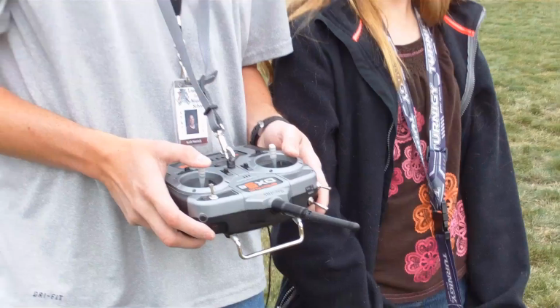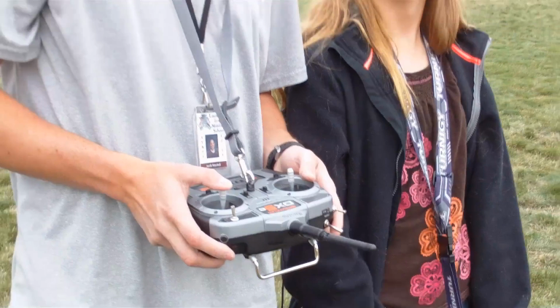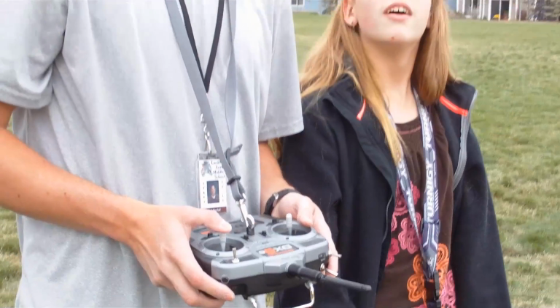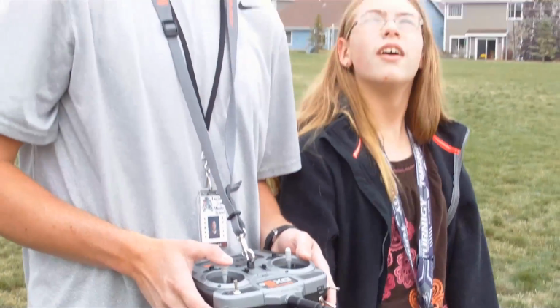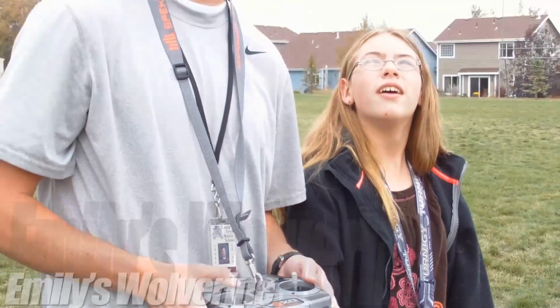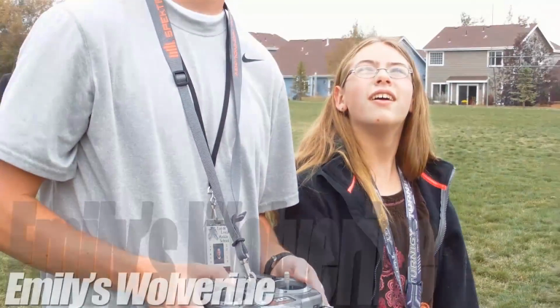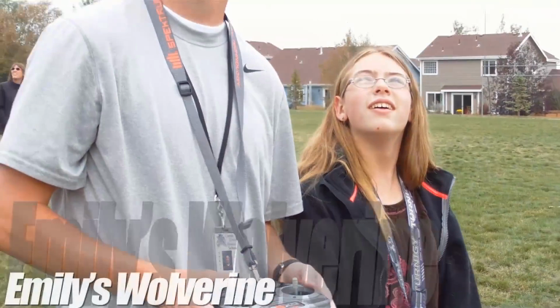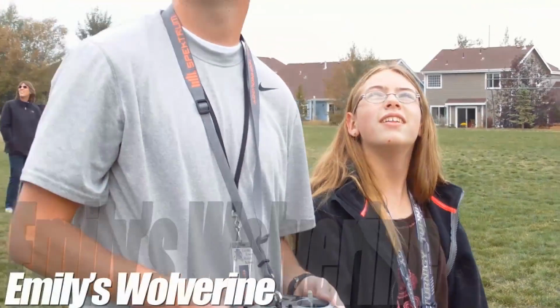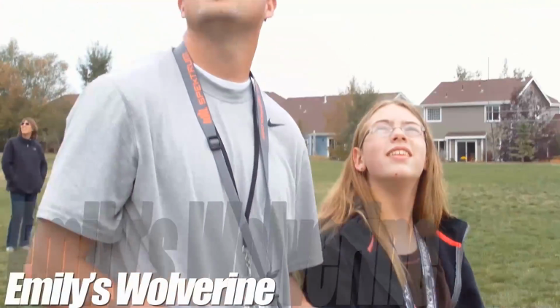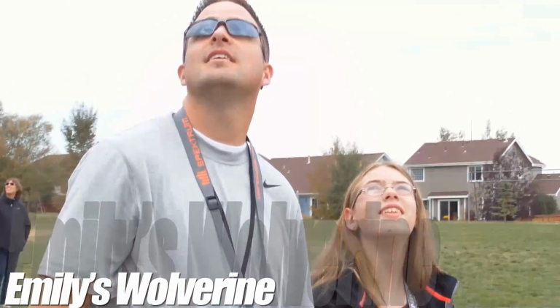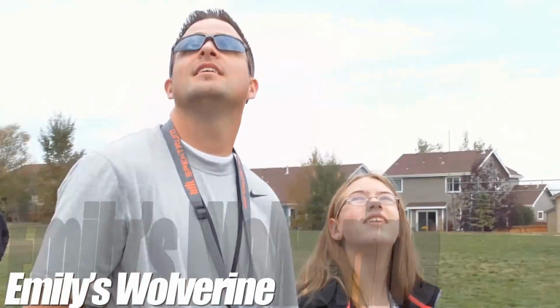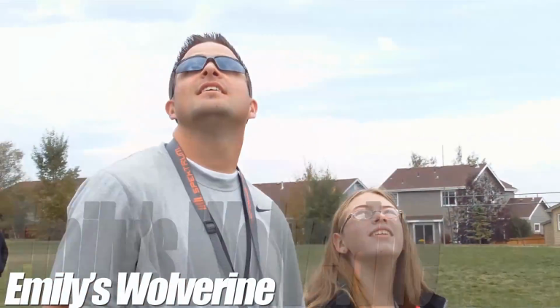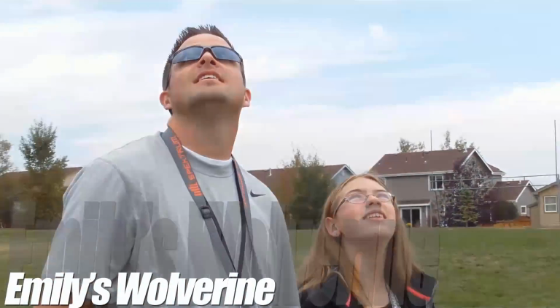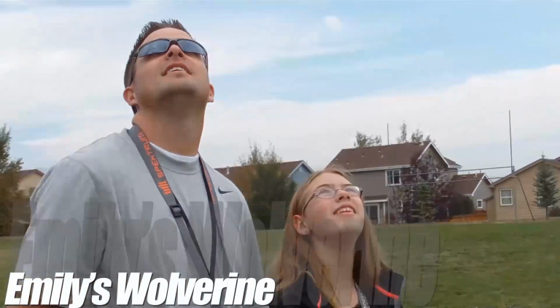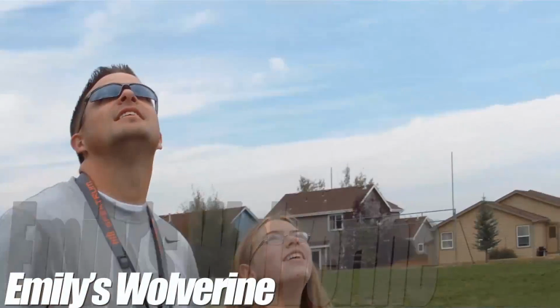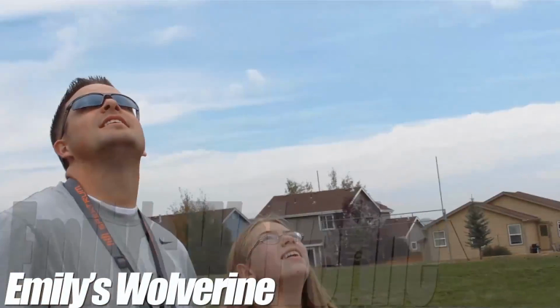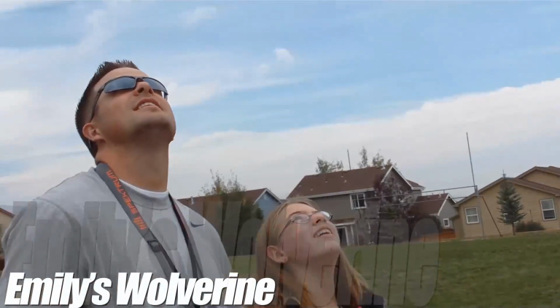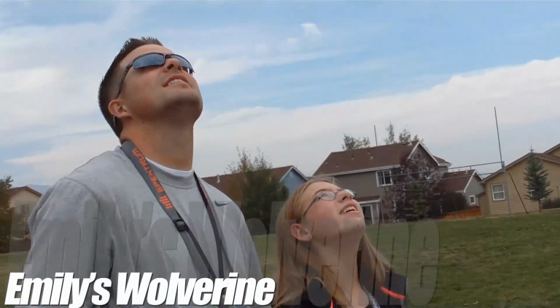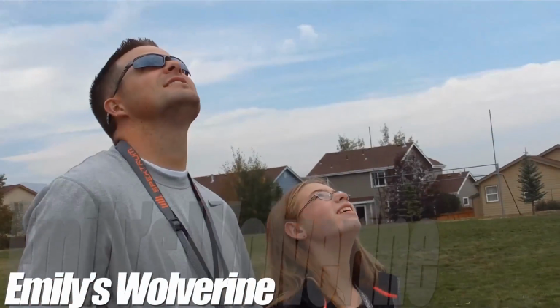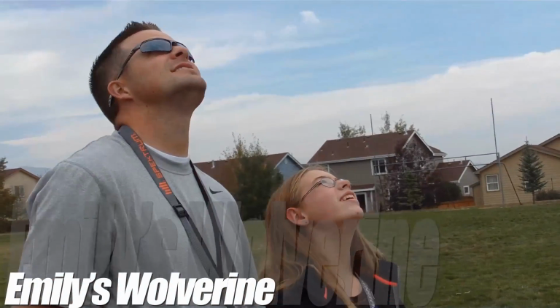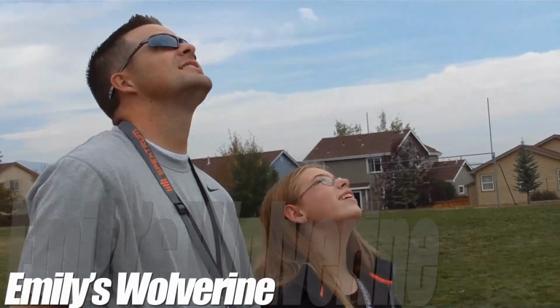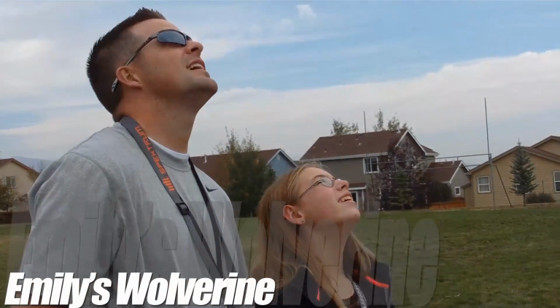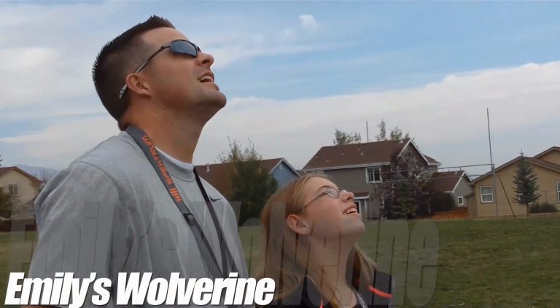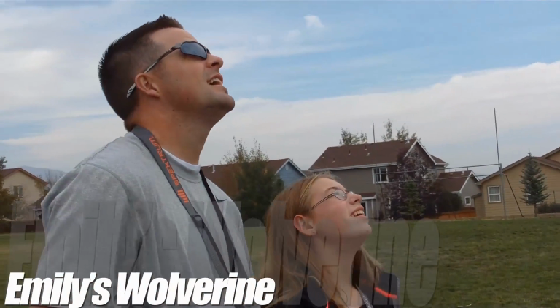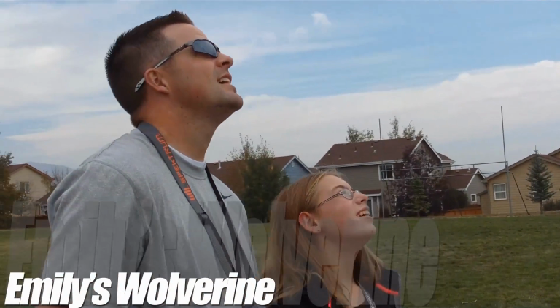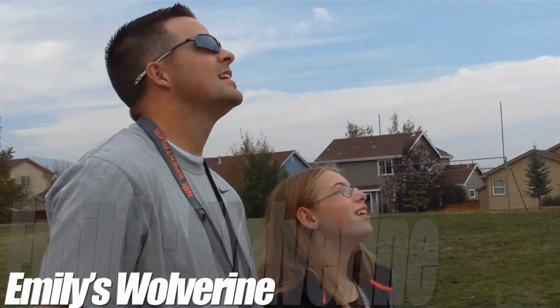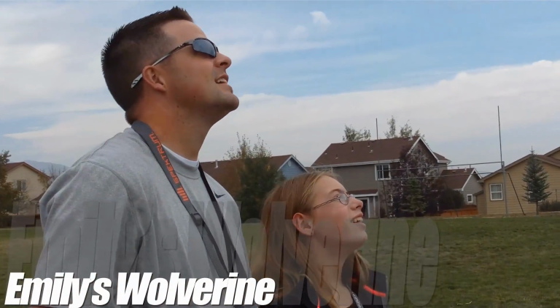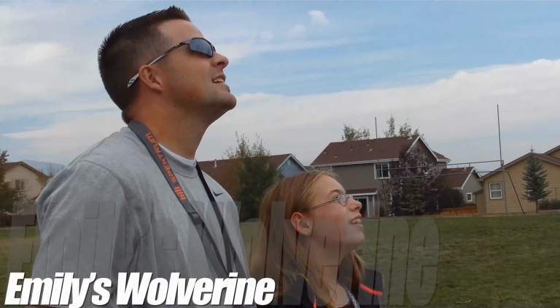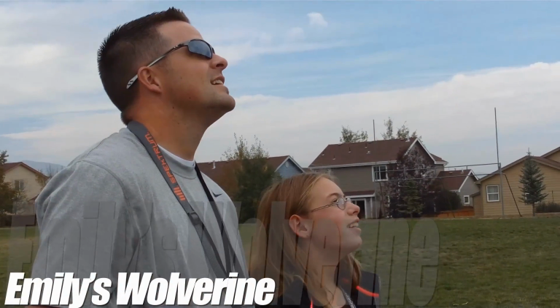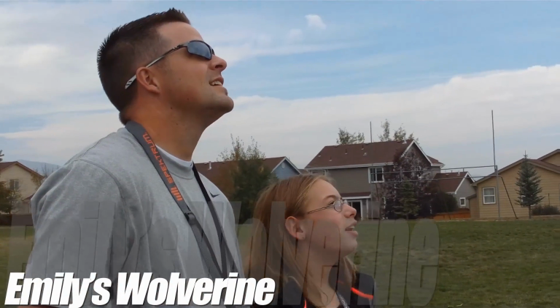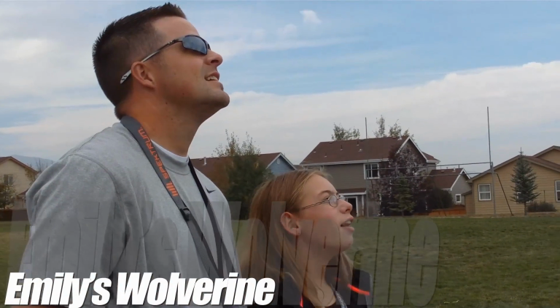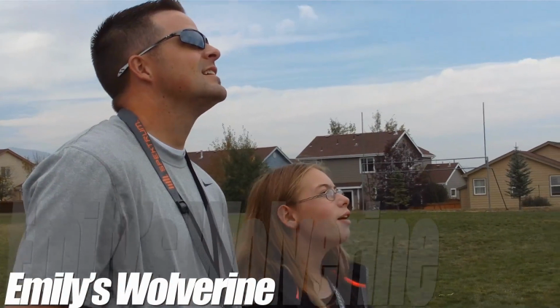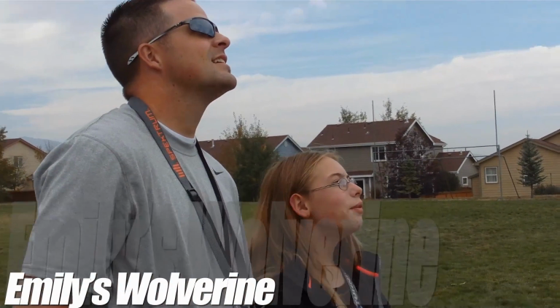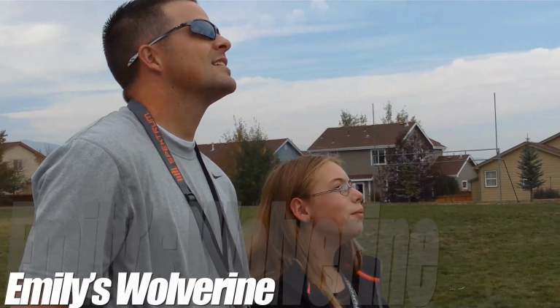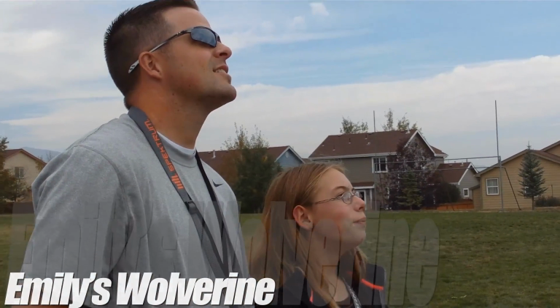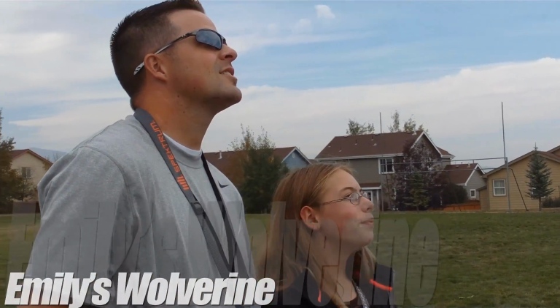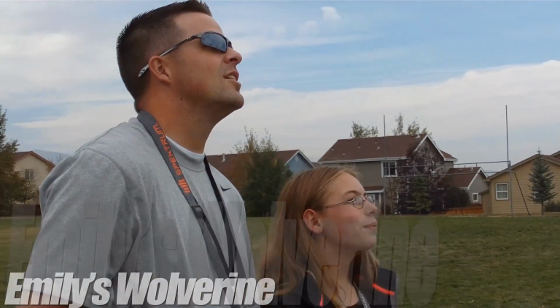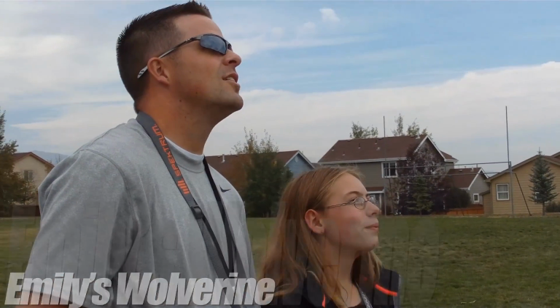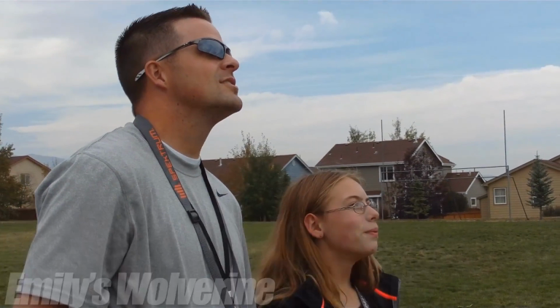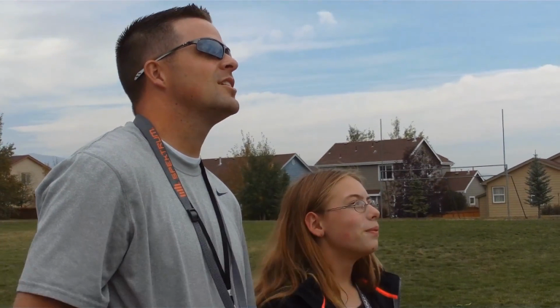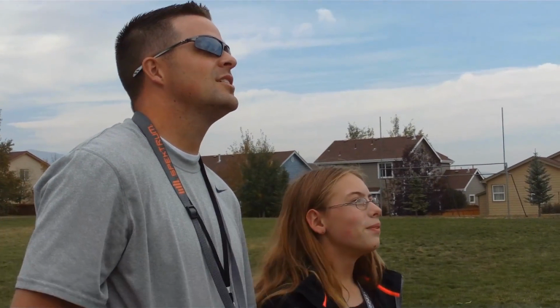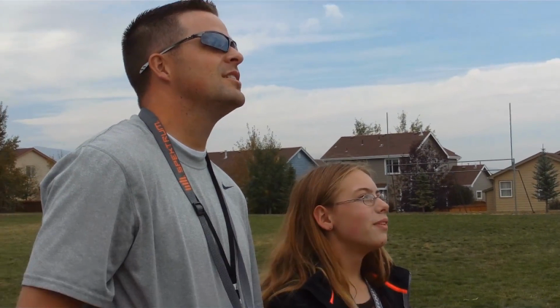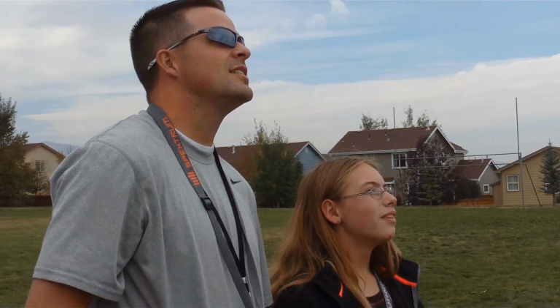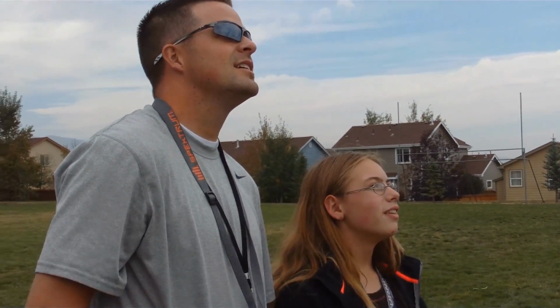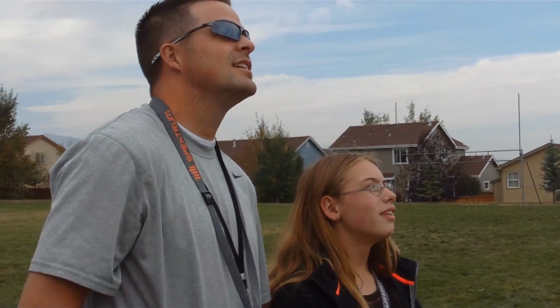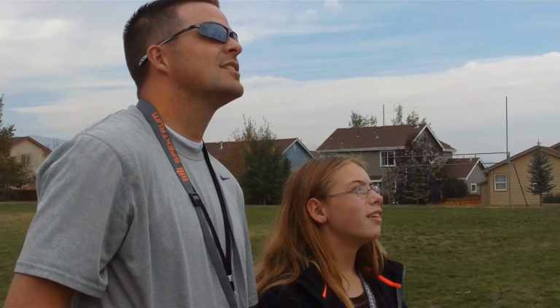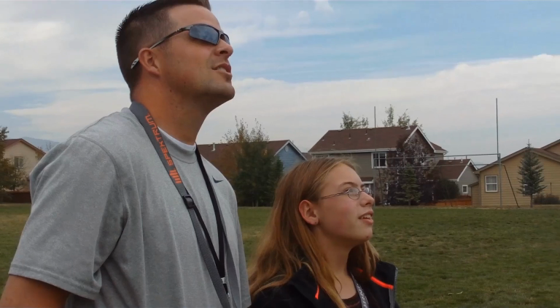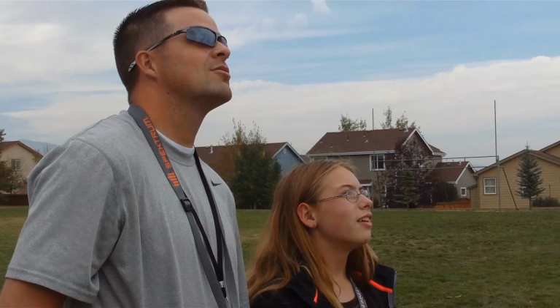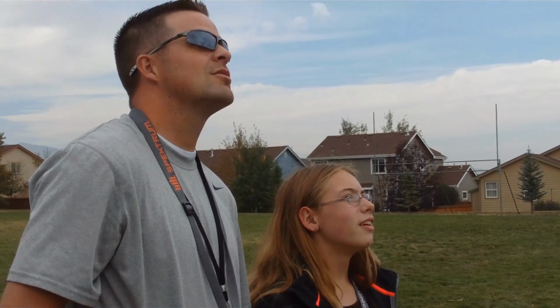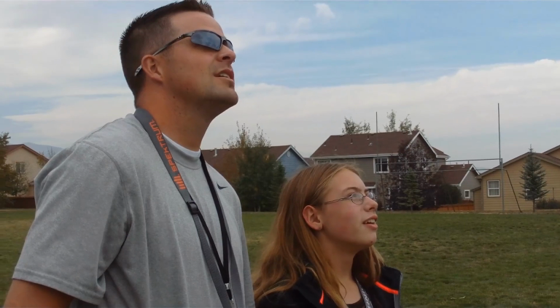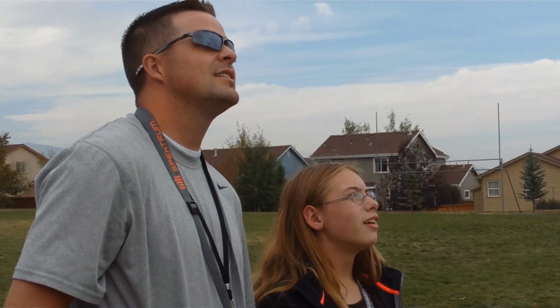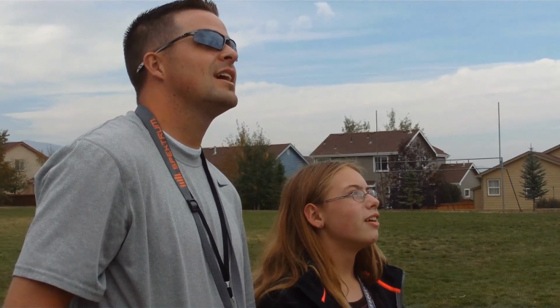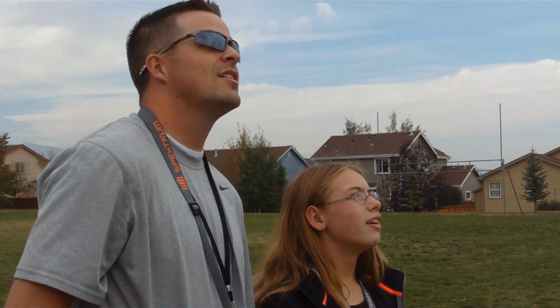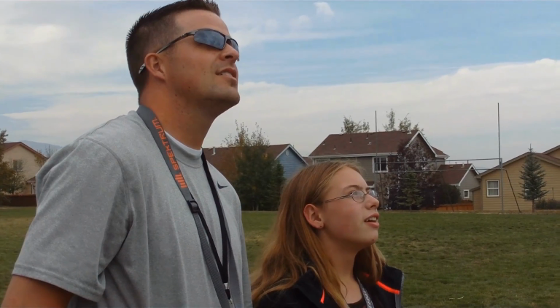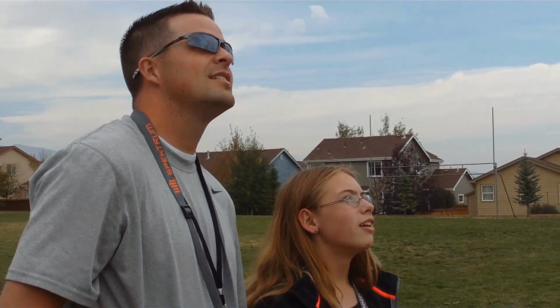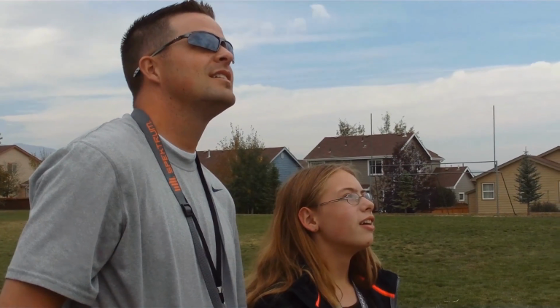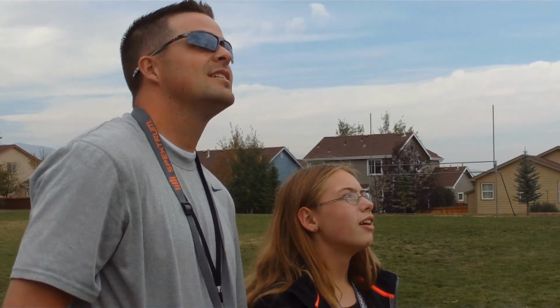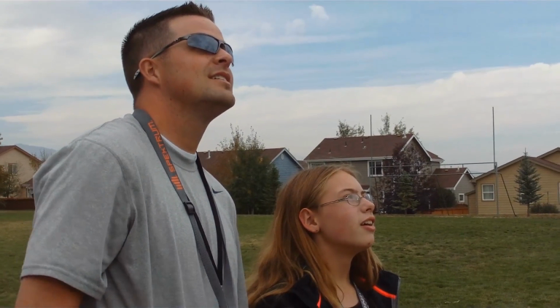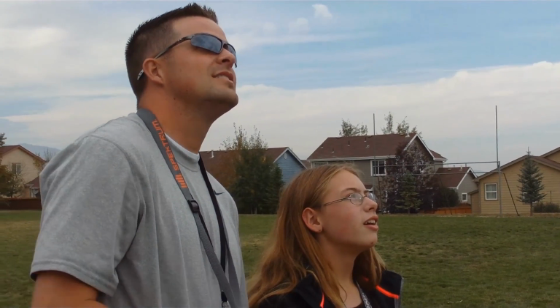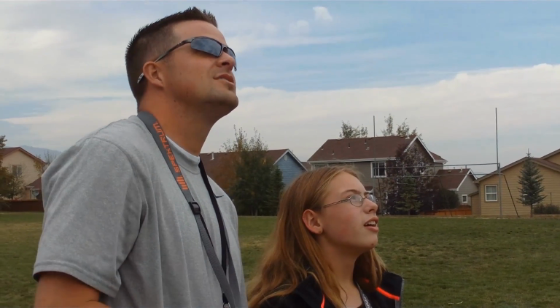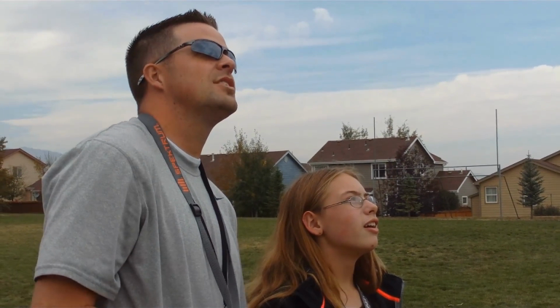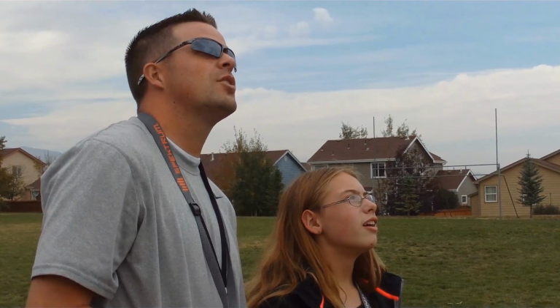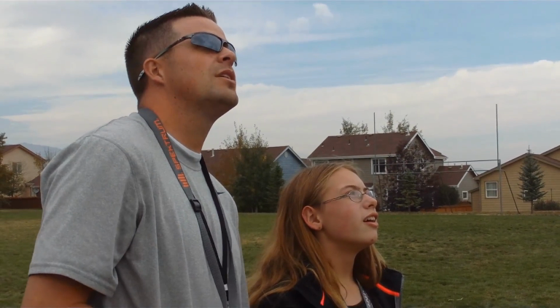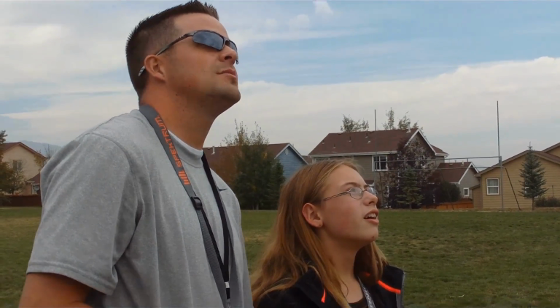Practice with that right now. Set. Go. It's all you. Go down. So you're going up.